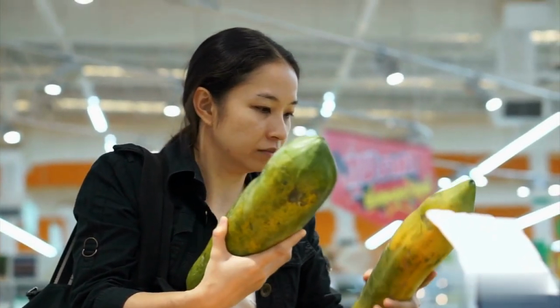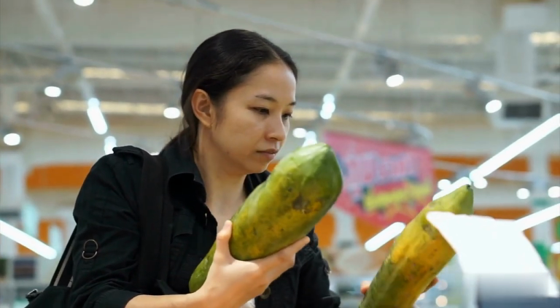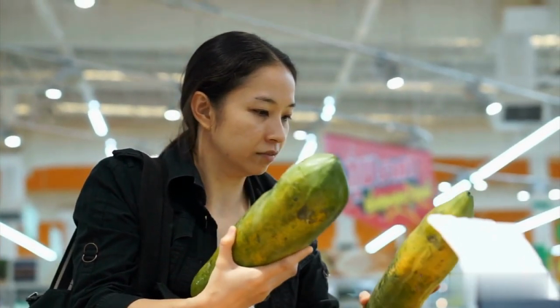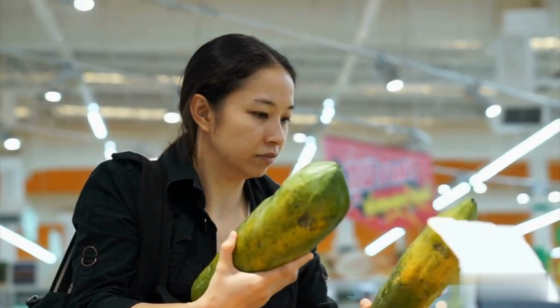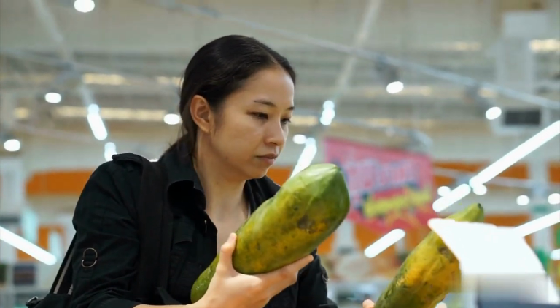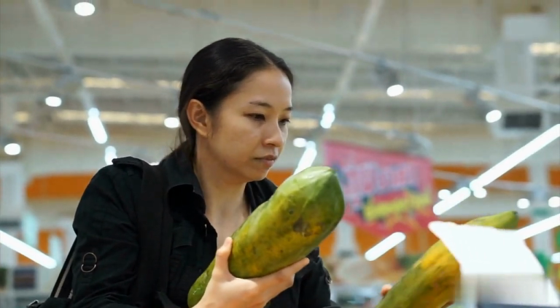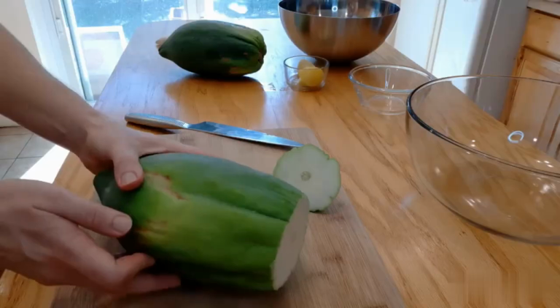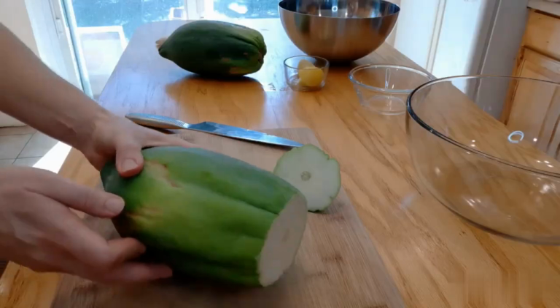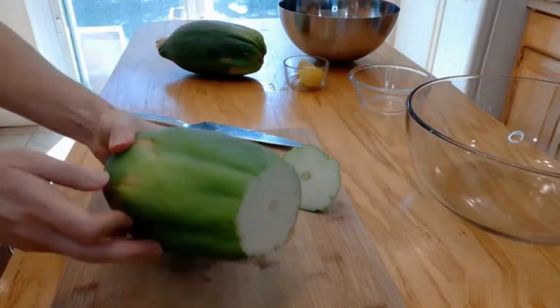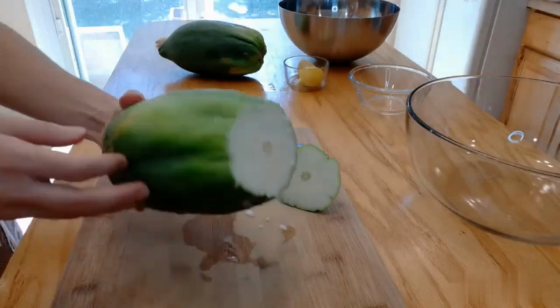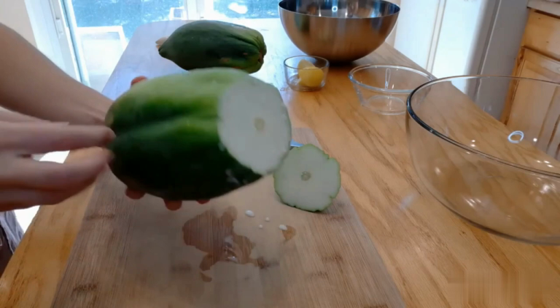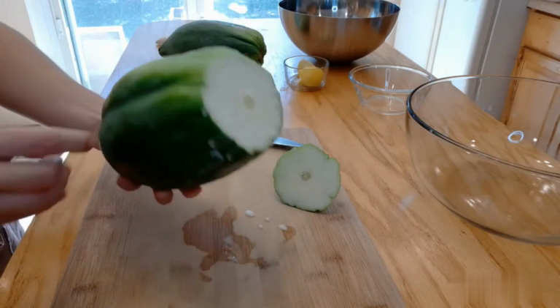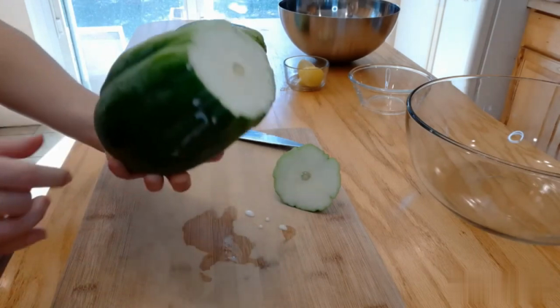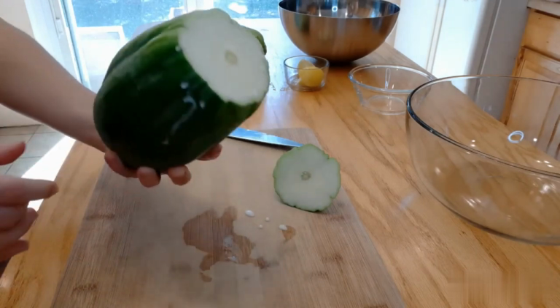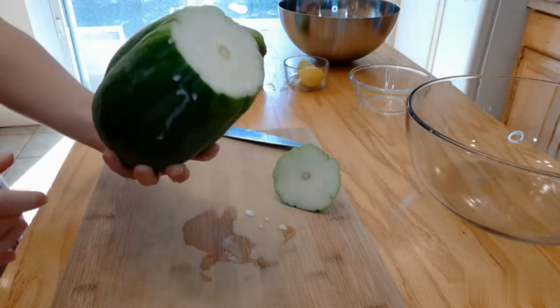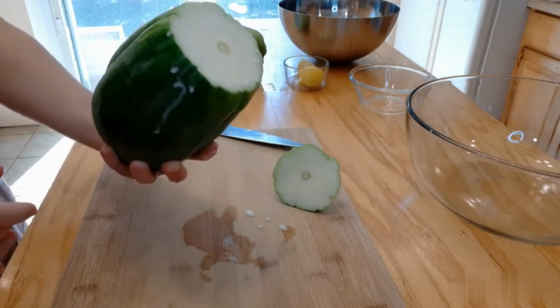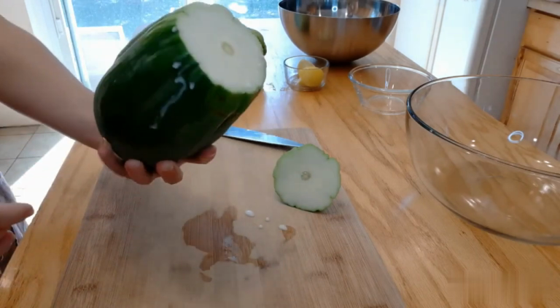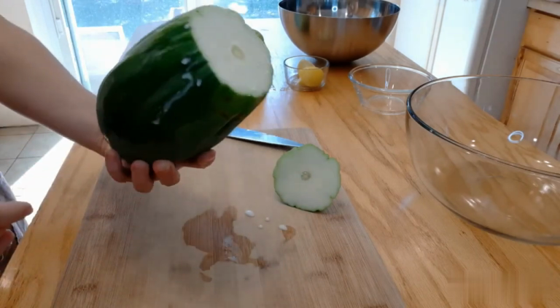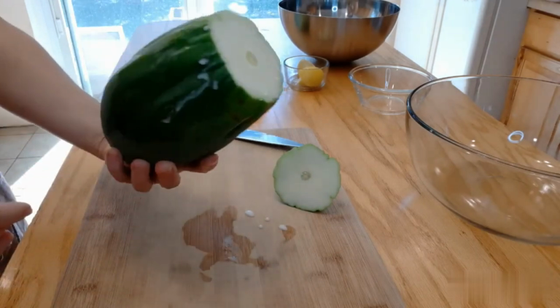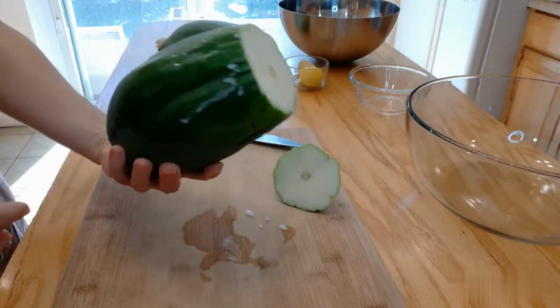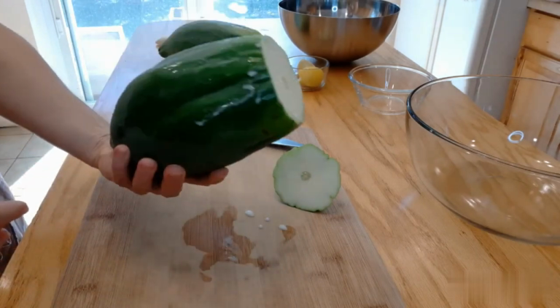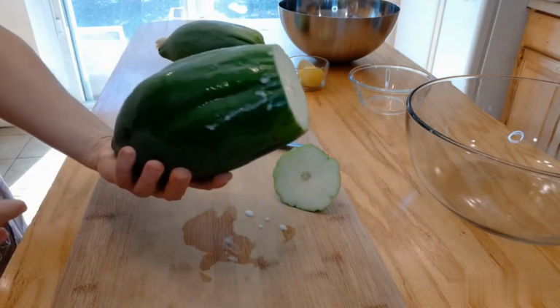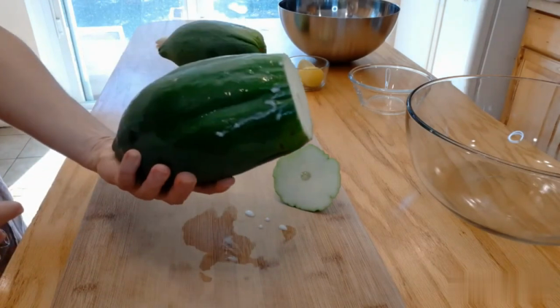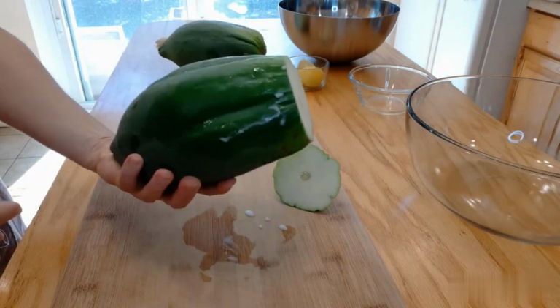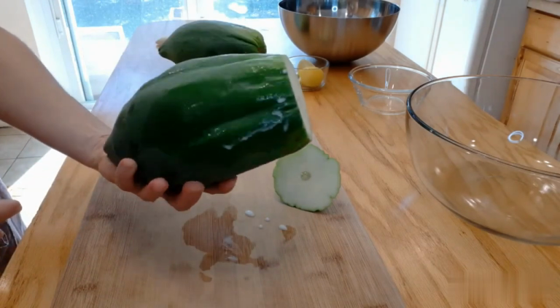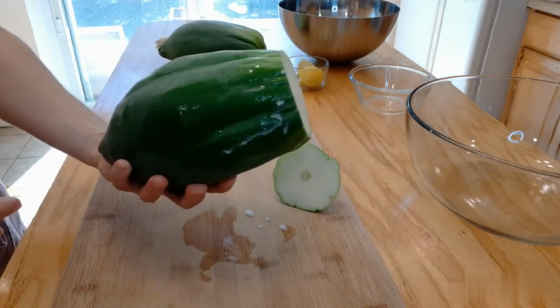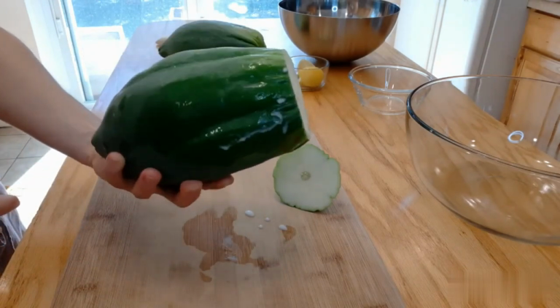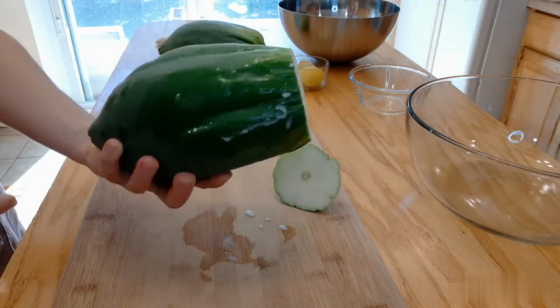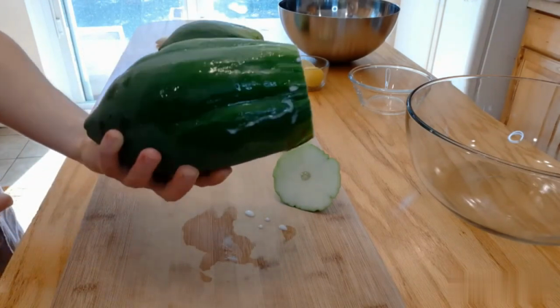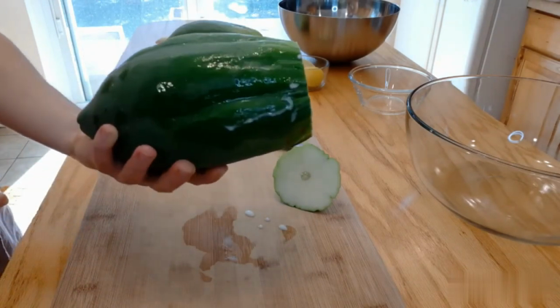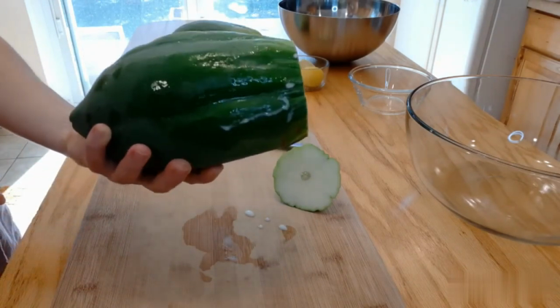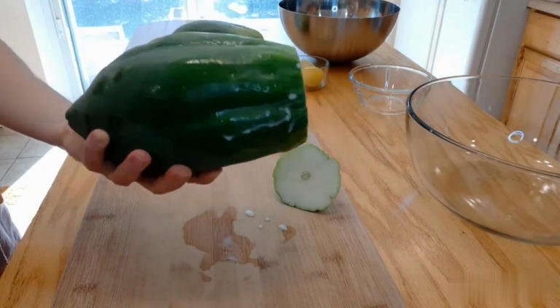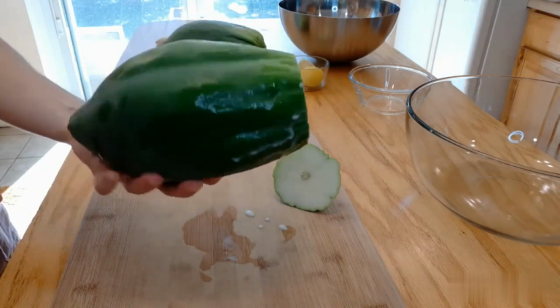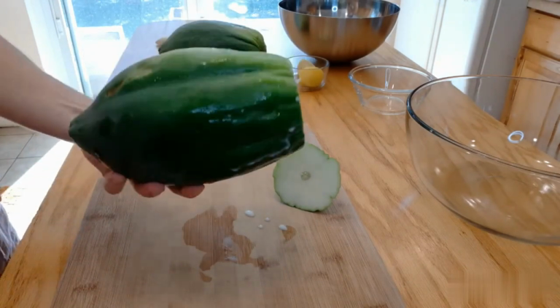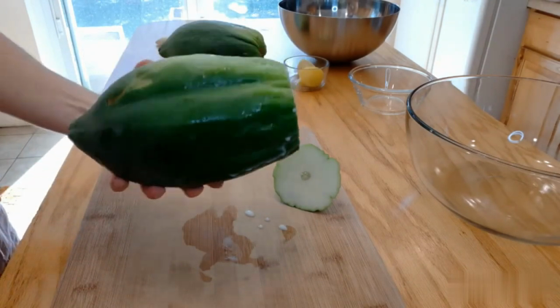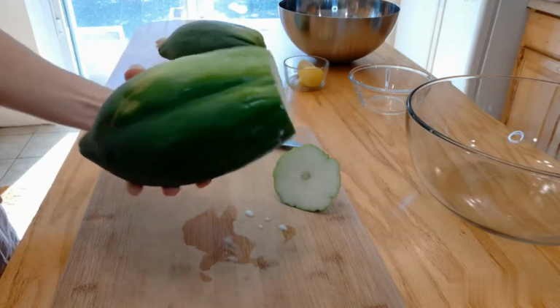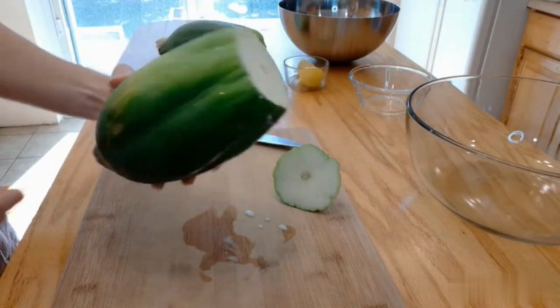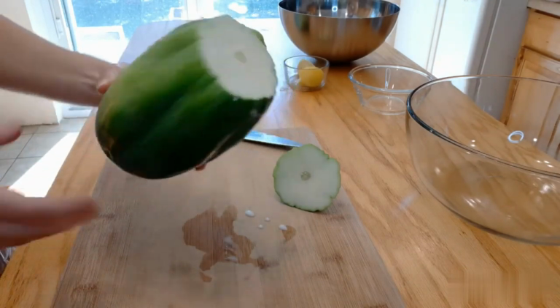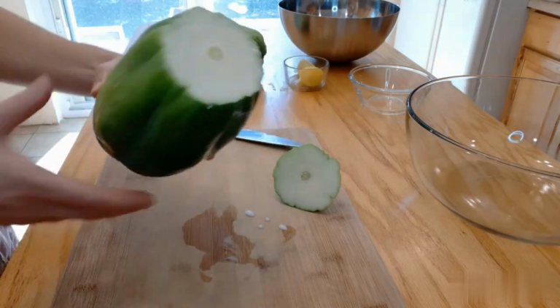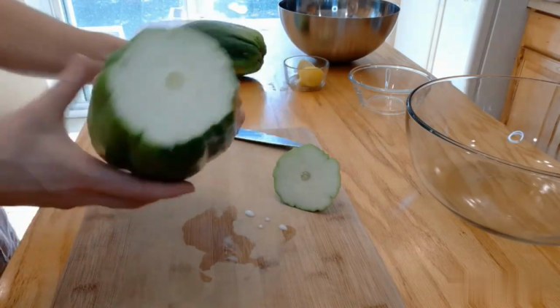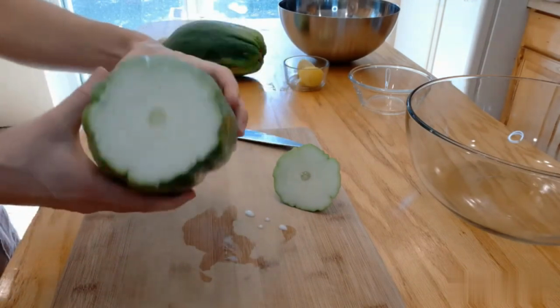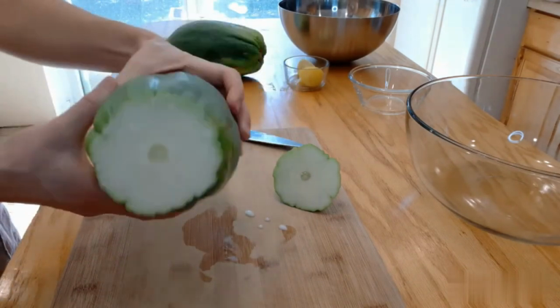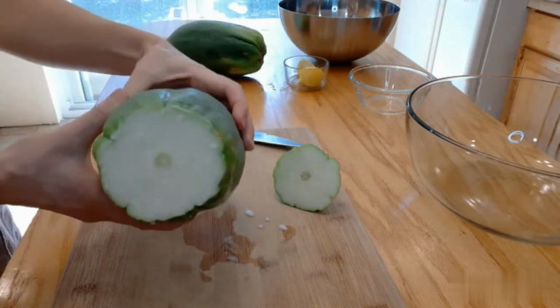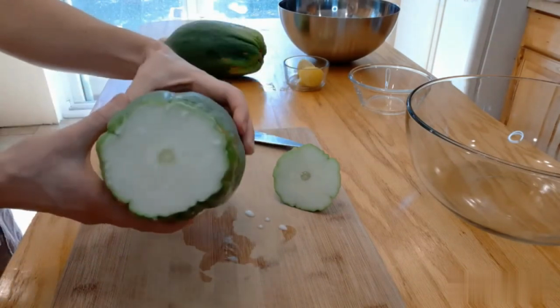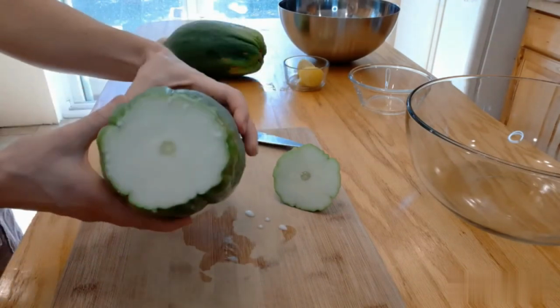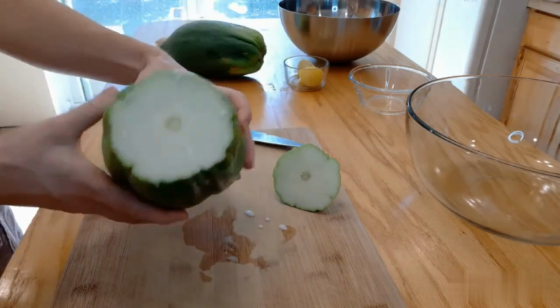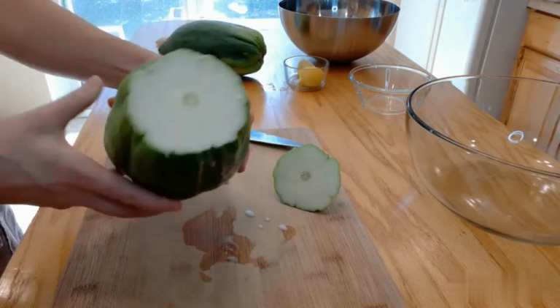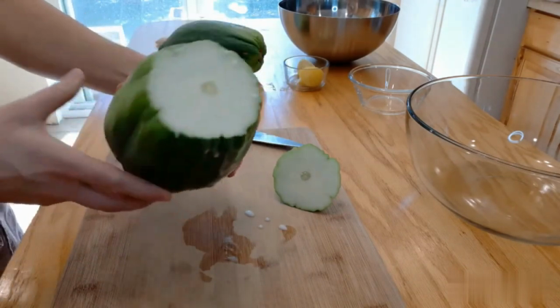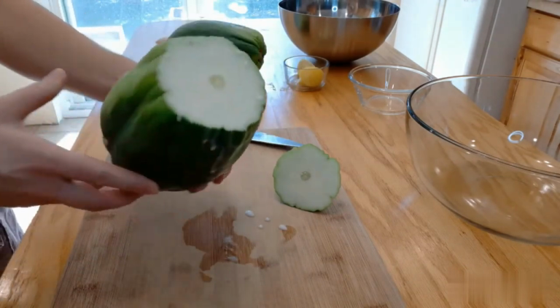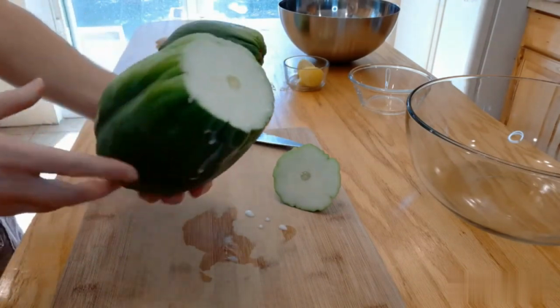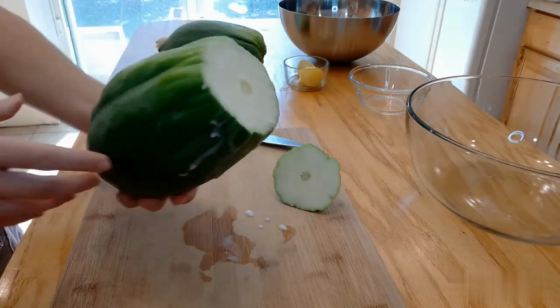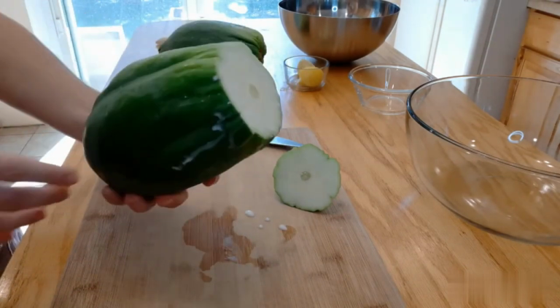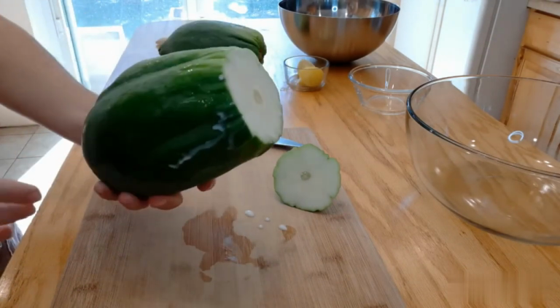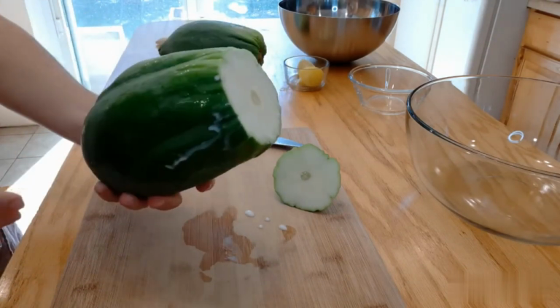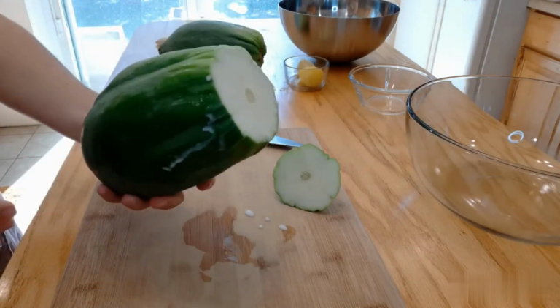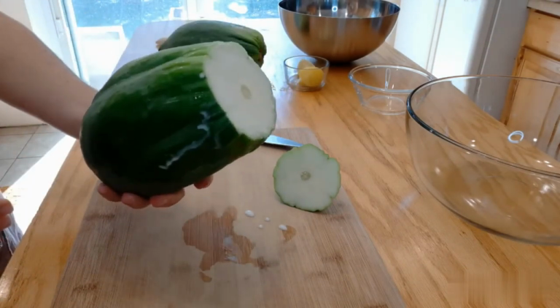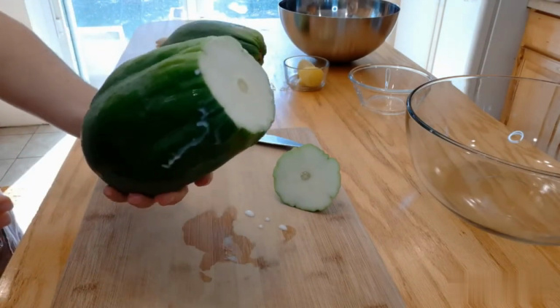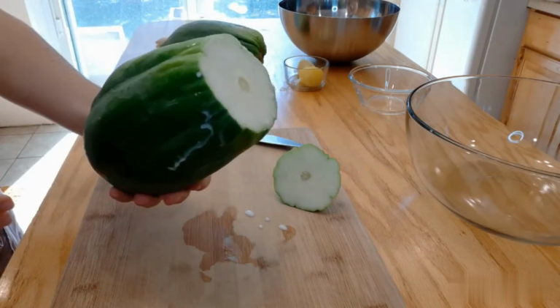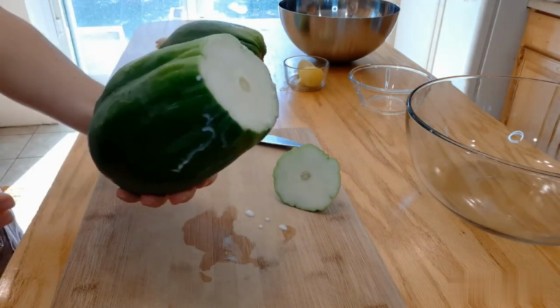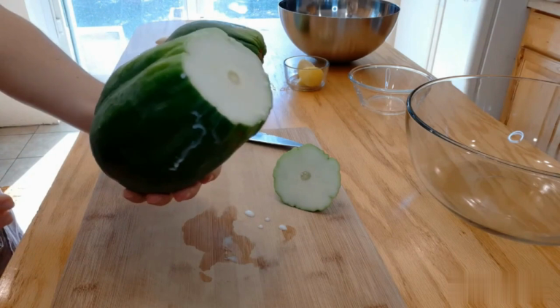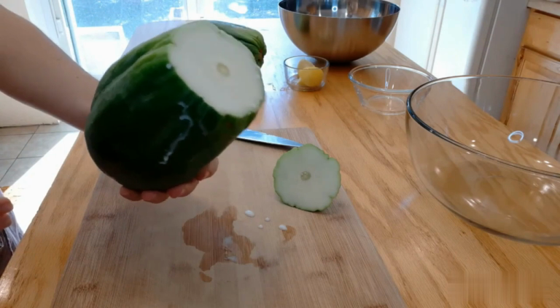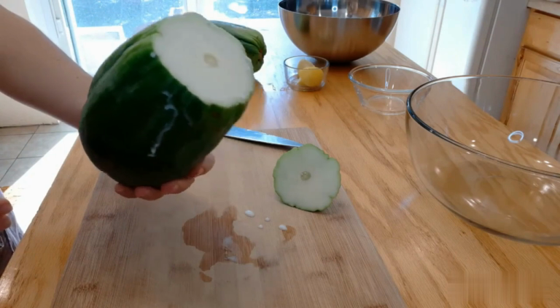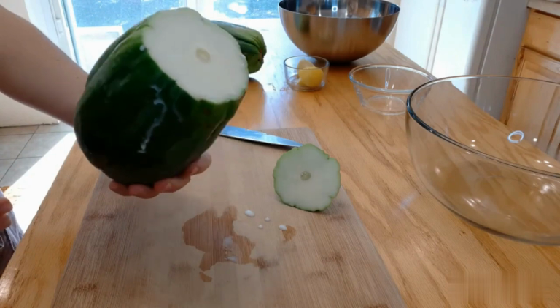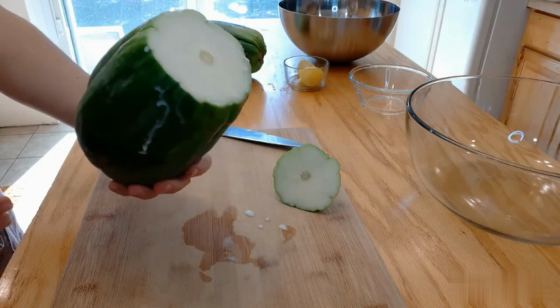Step 2: Cut the papaya in half and scrape out the seeds. Place the two halves of the papaya in a pot with two cups of water.